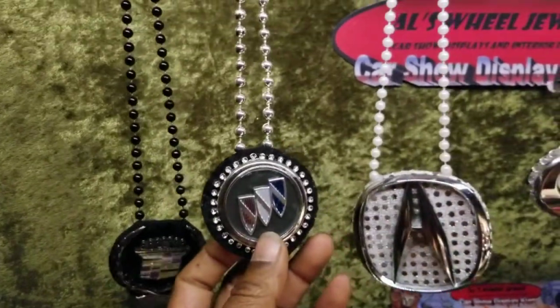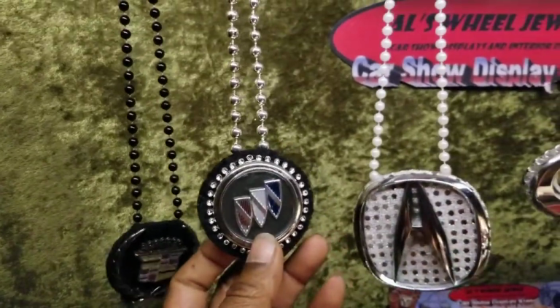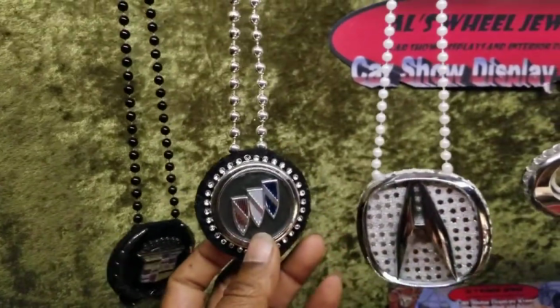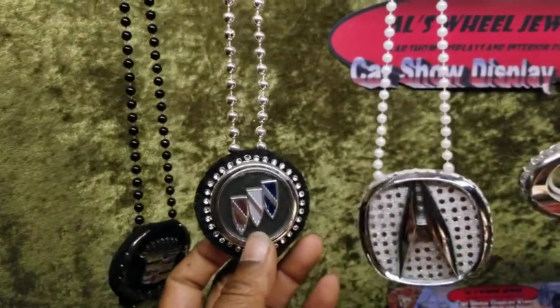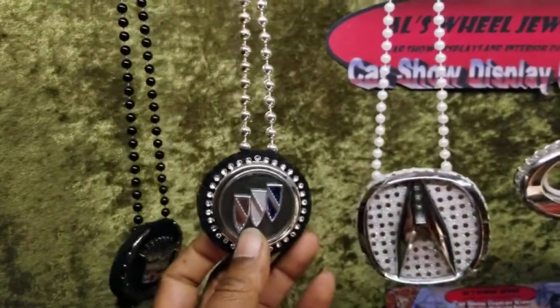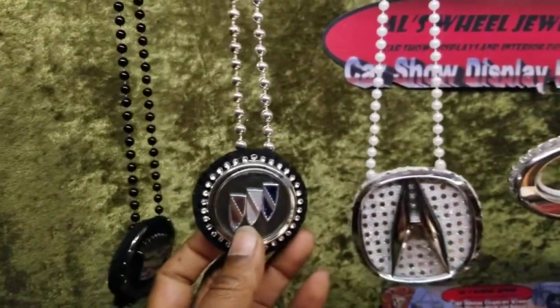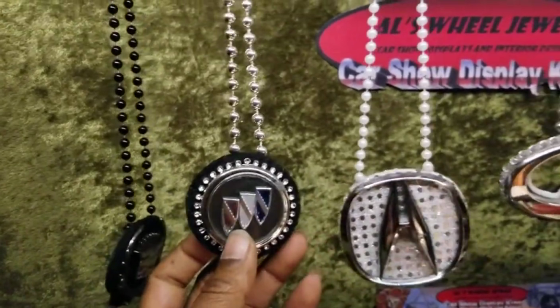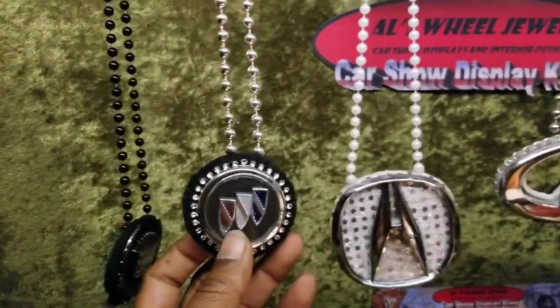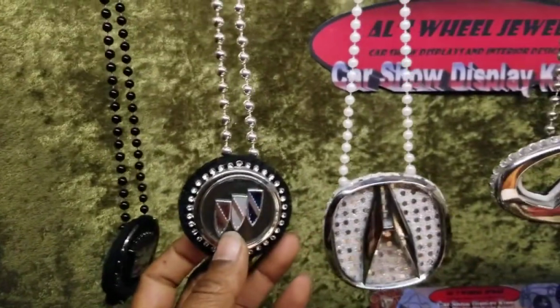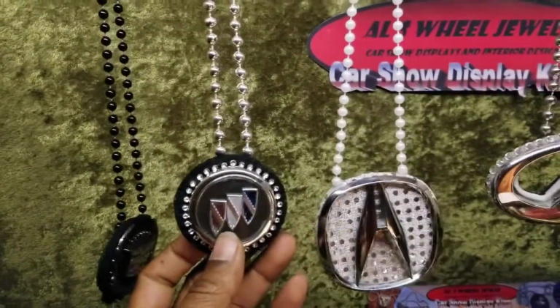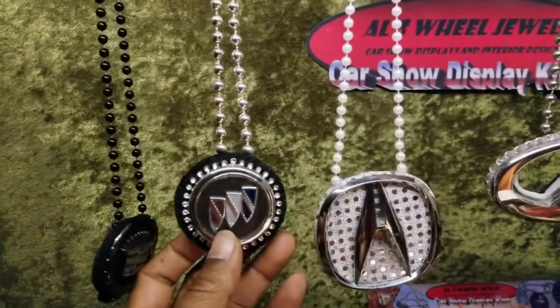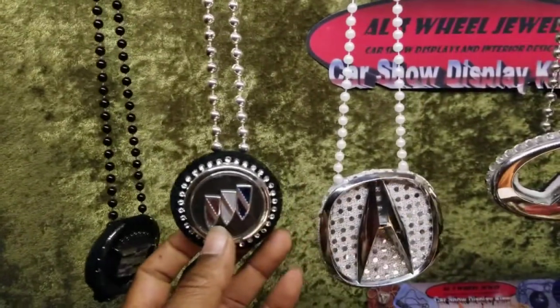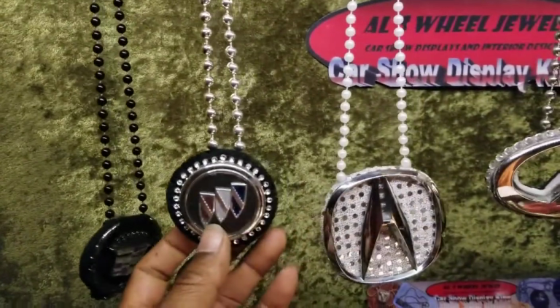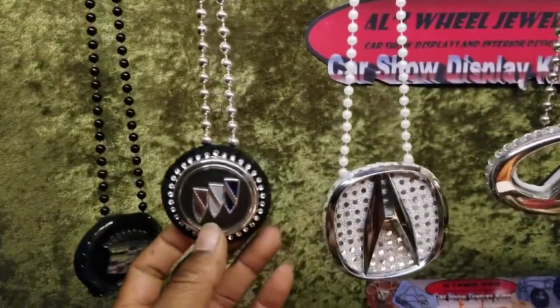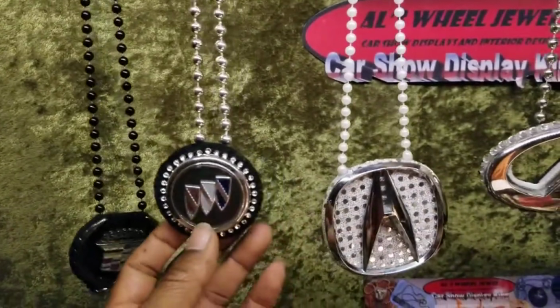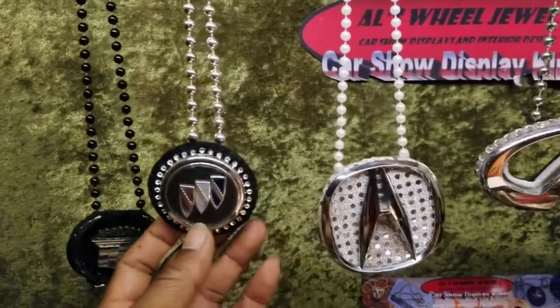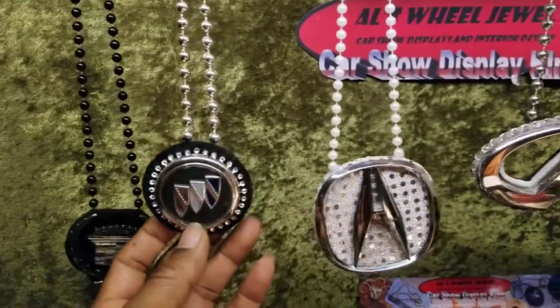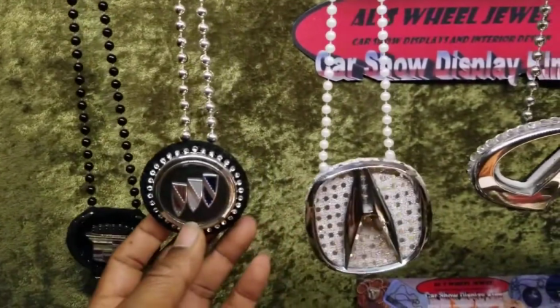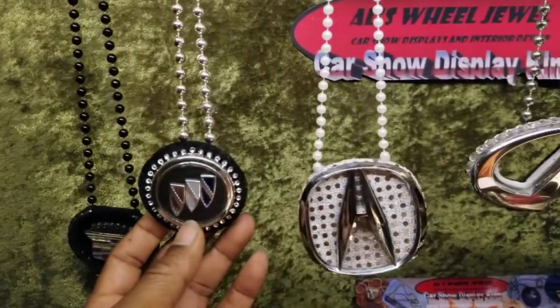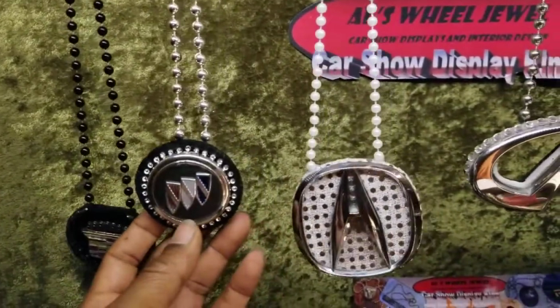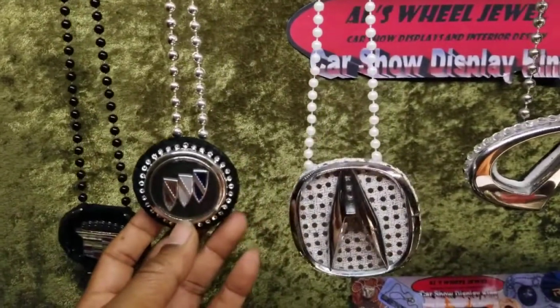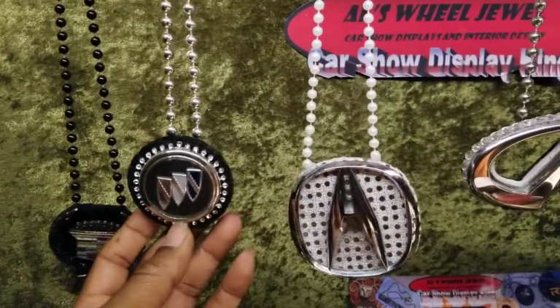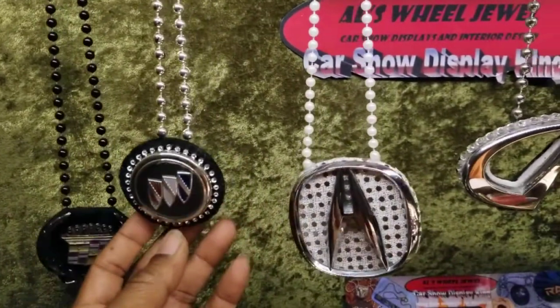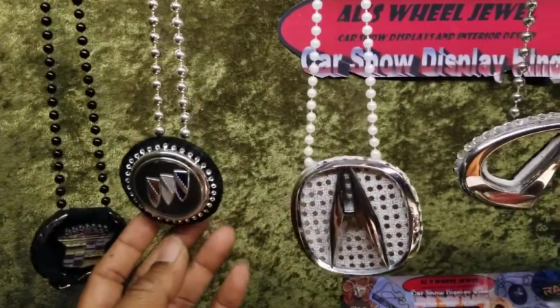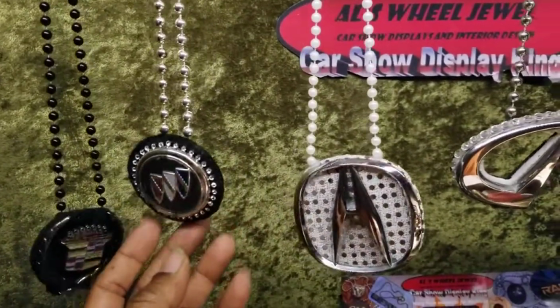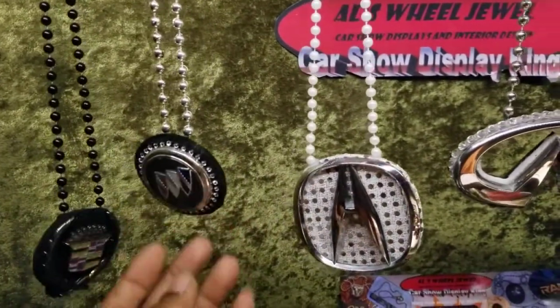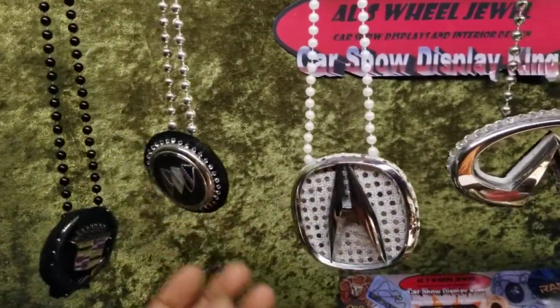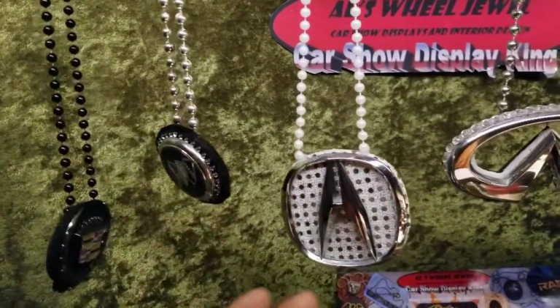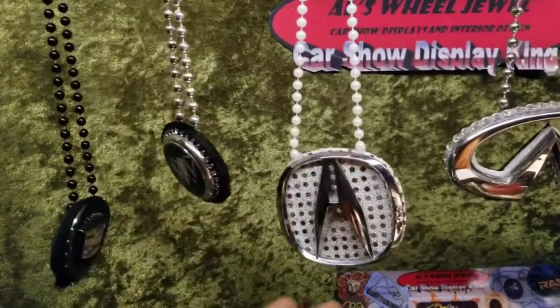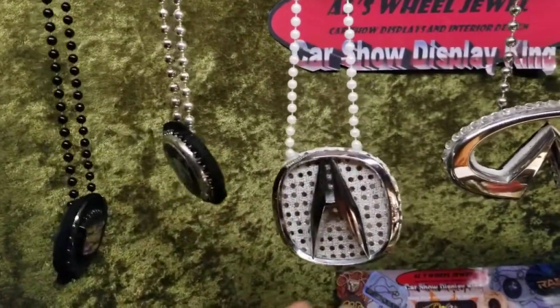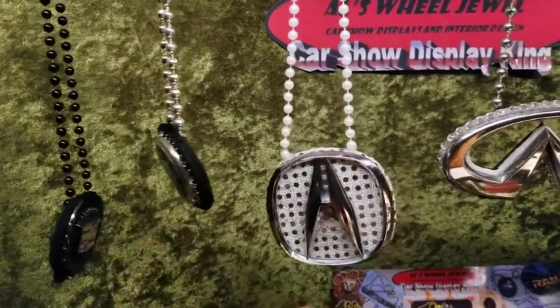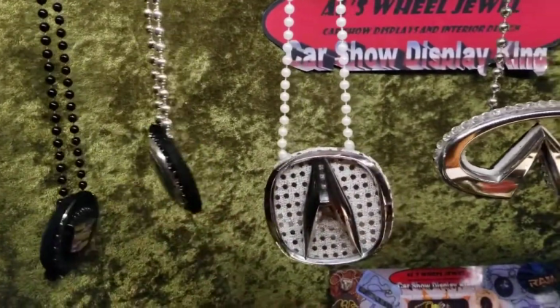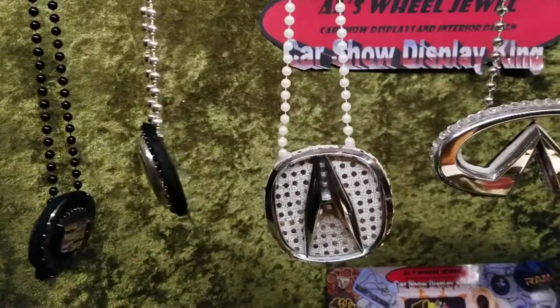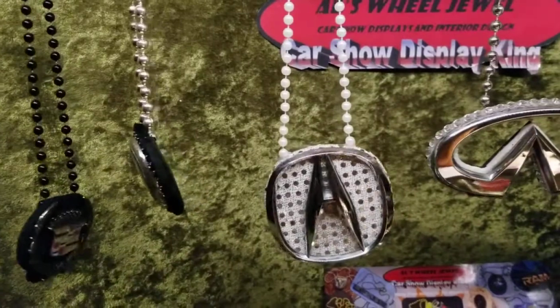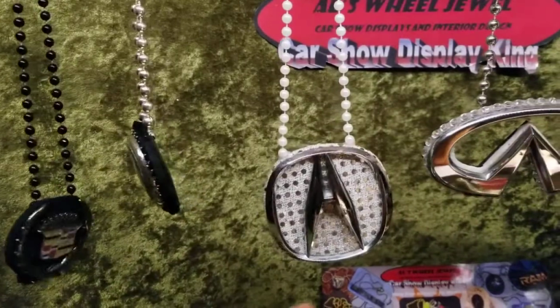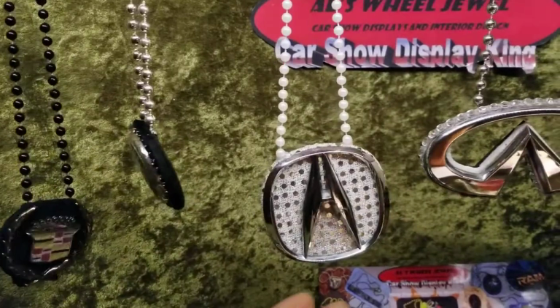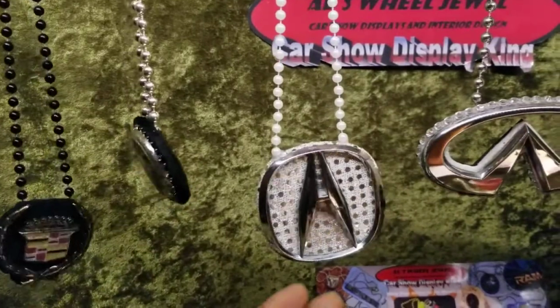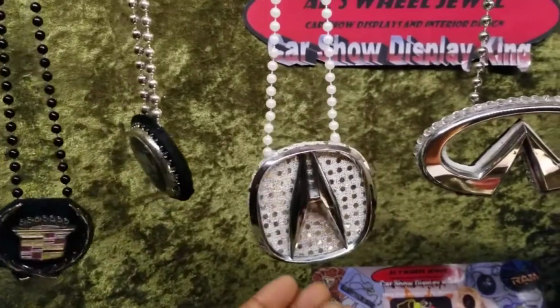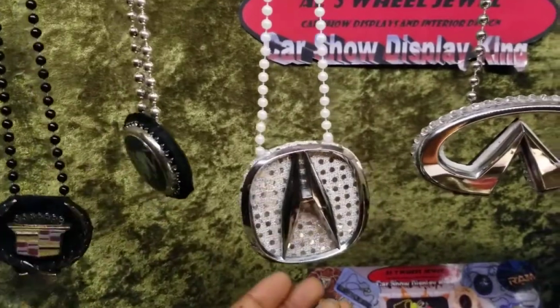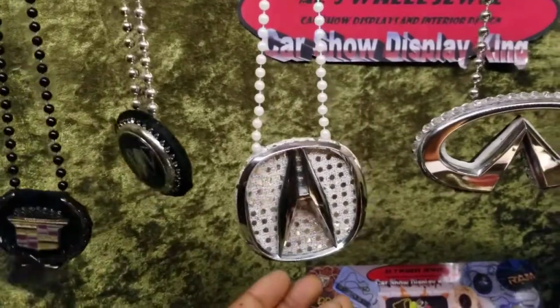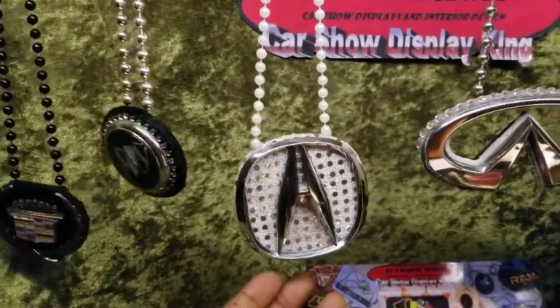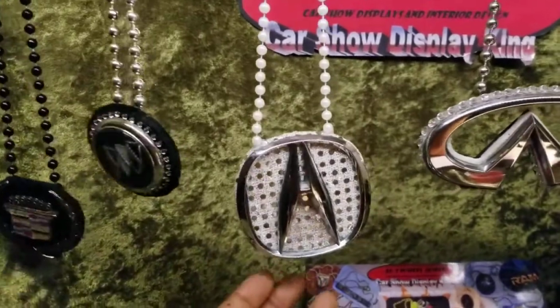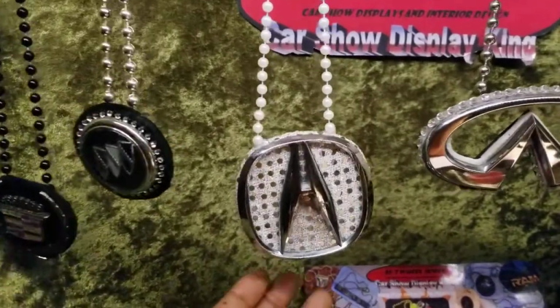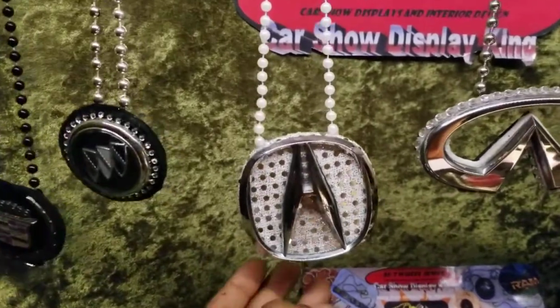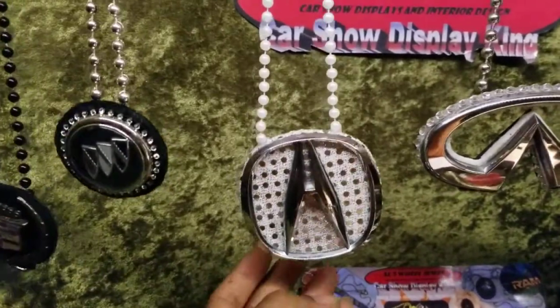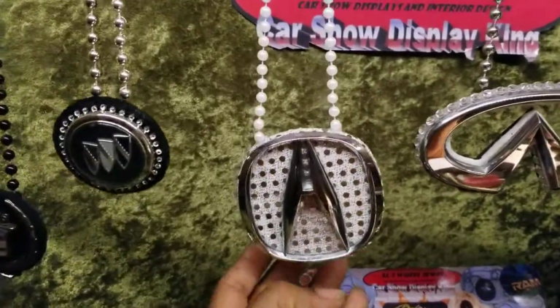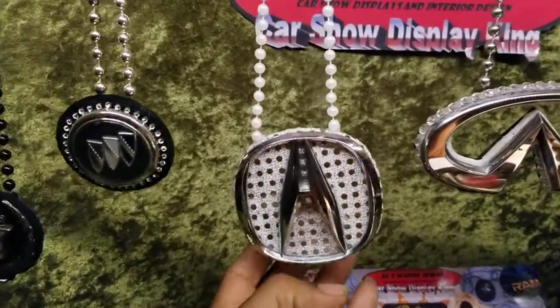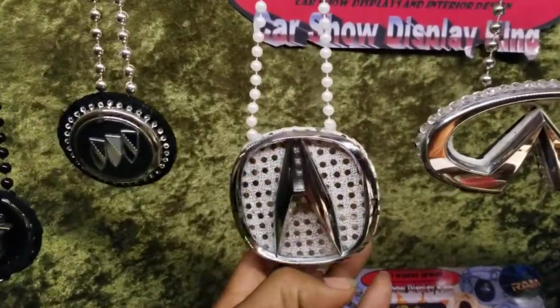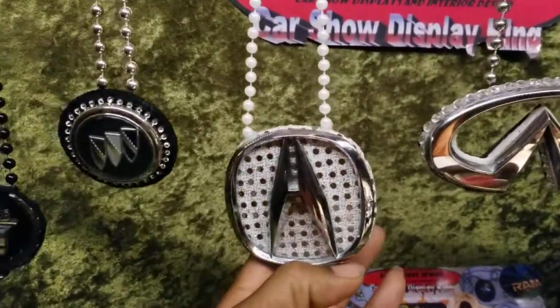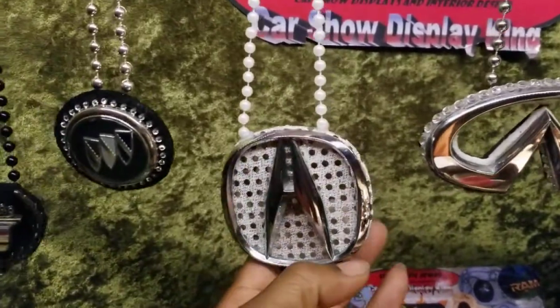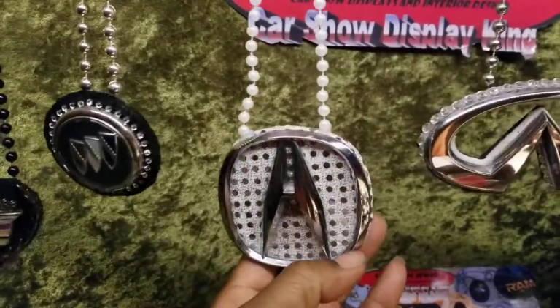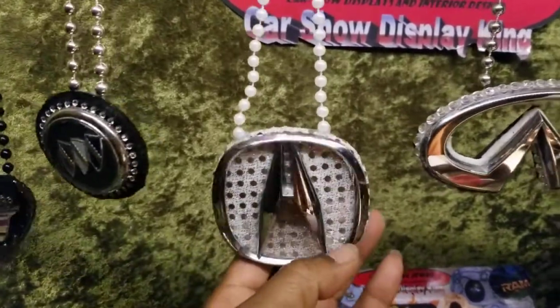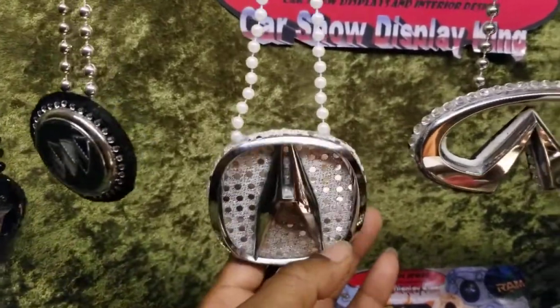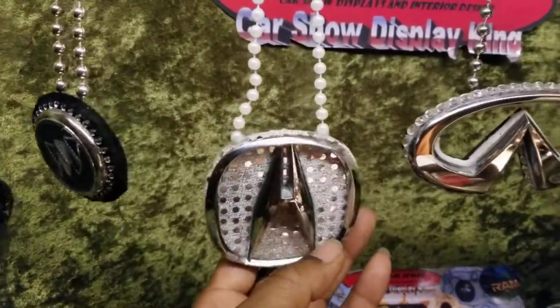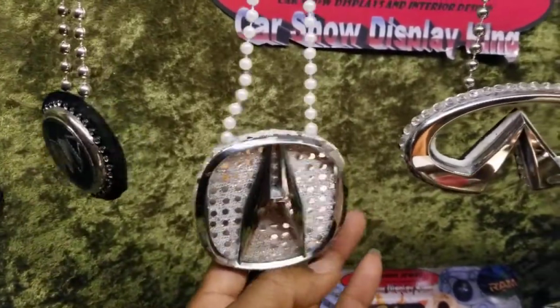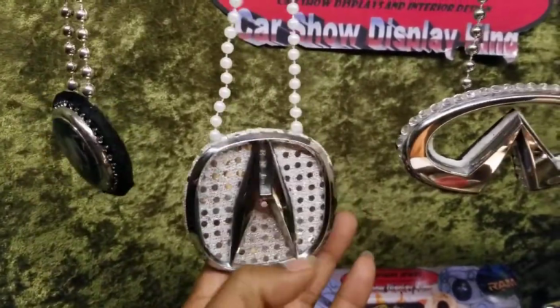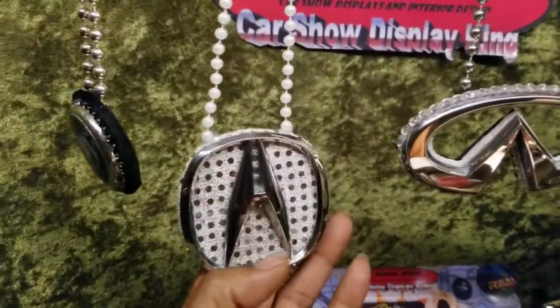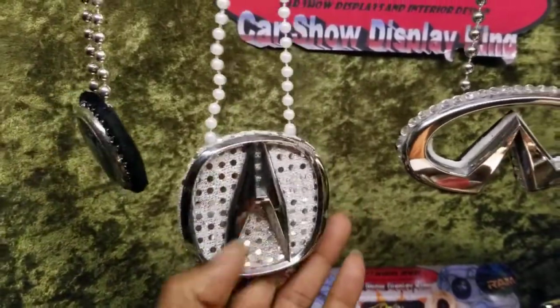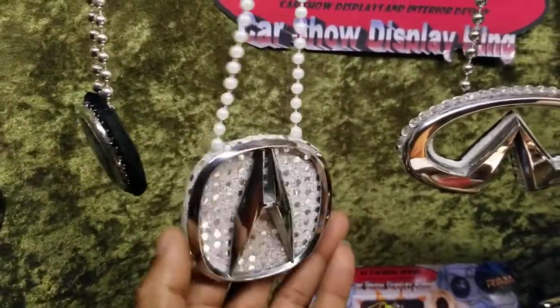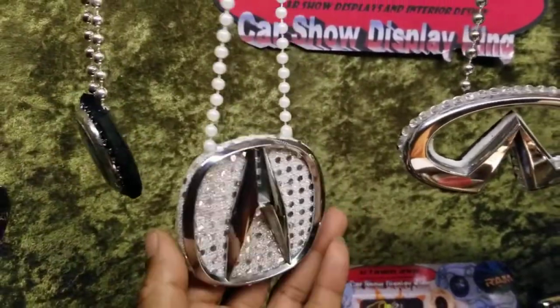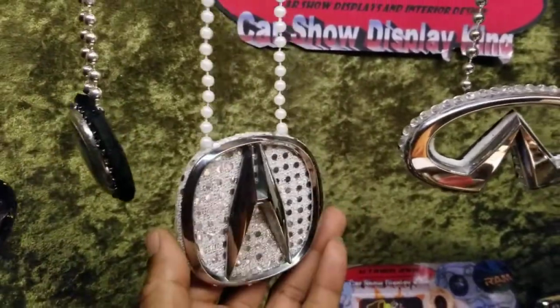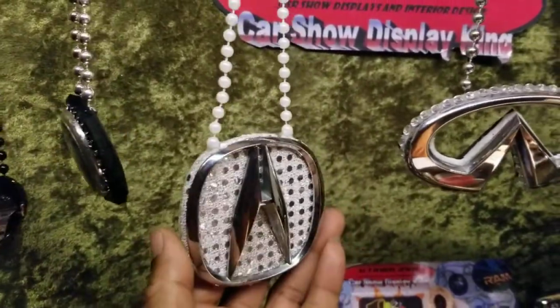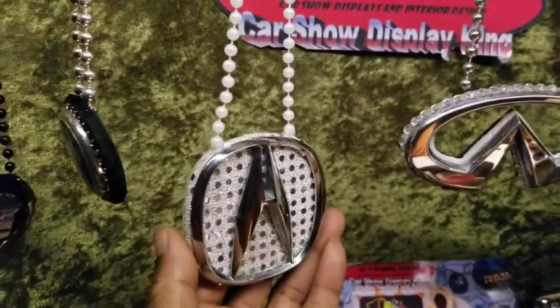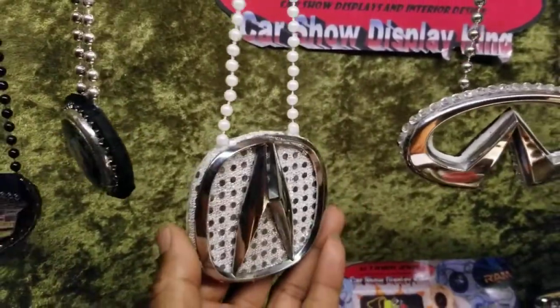Are you ready for your car club to be busting out? Are y'all walking up like that? Come on now. Look at the background on there — these are all custom made.